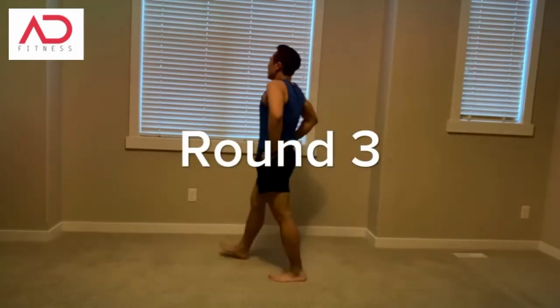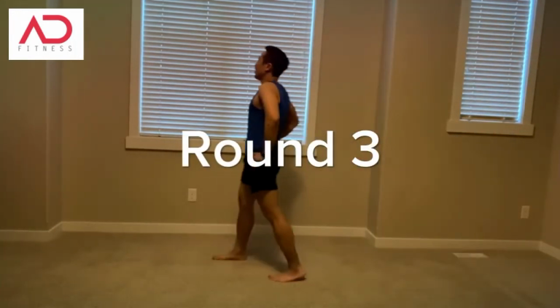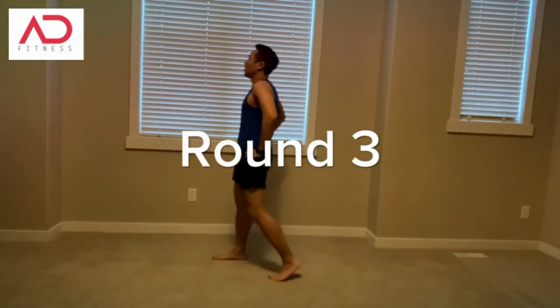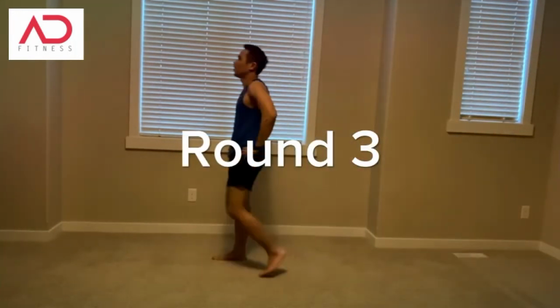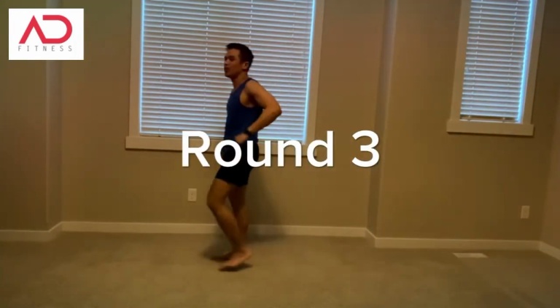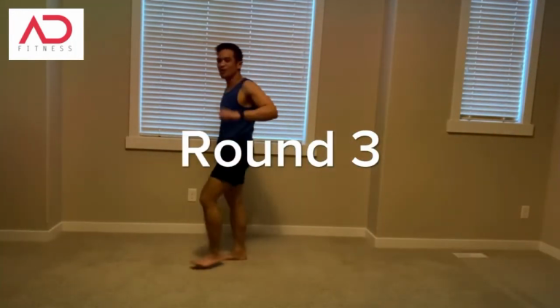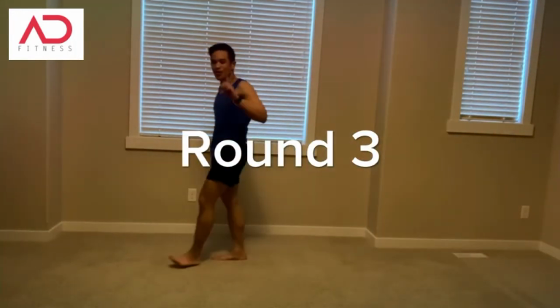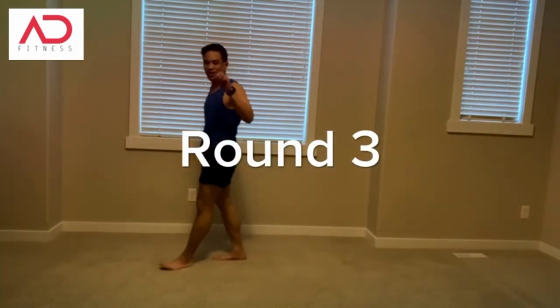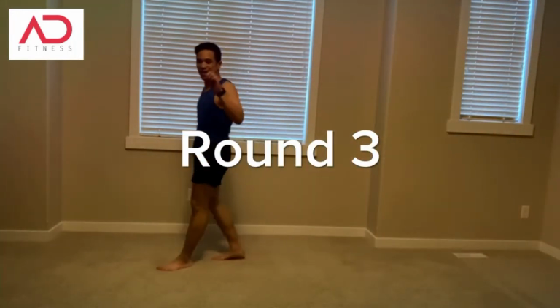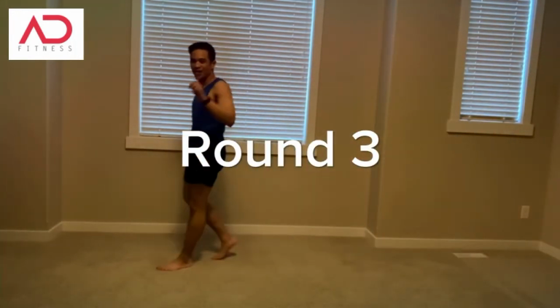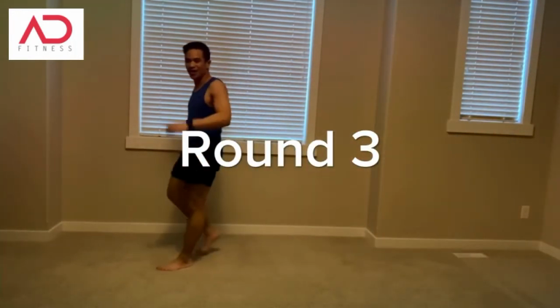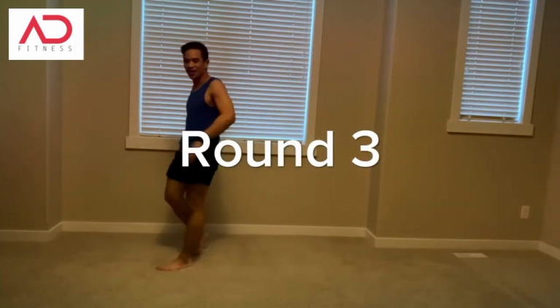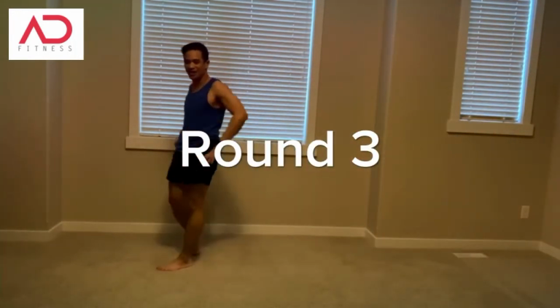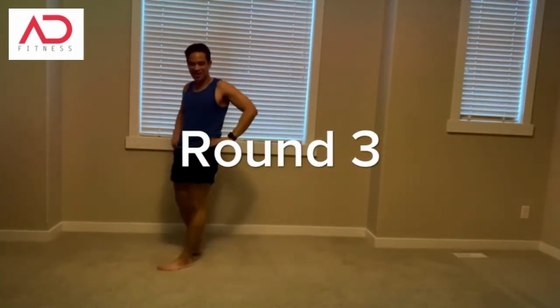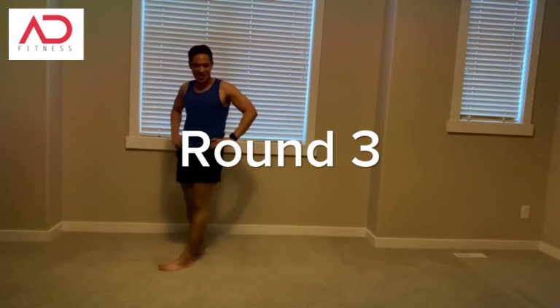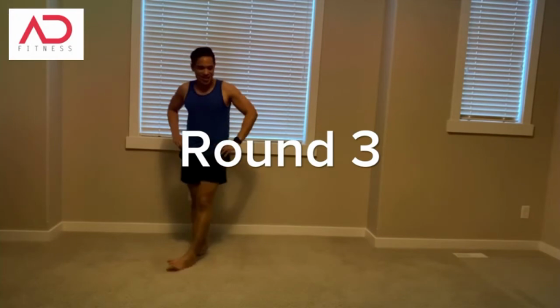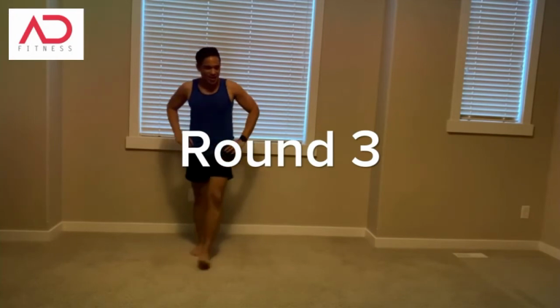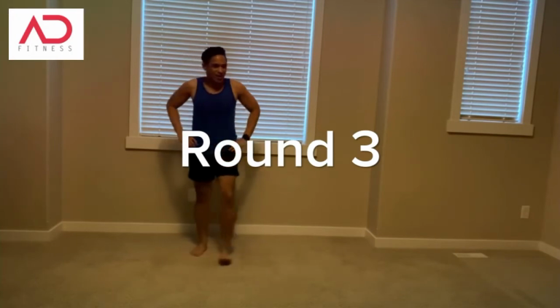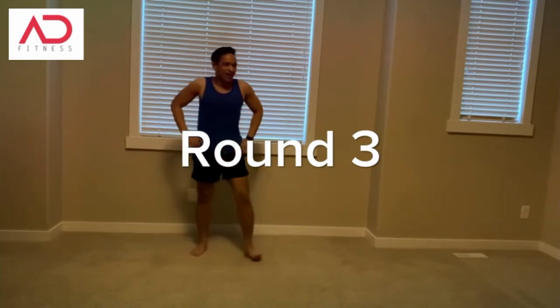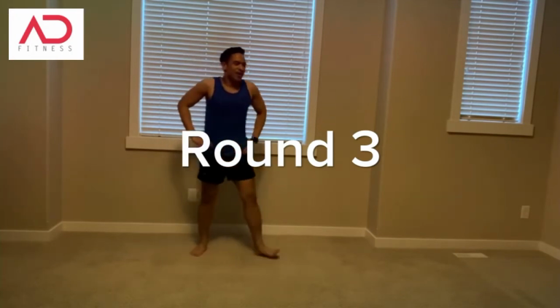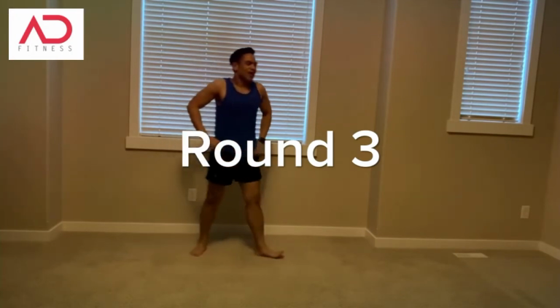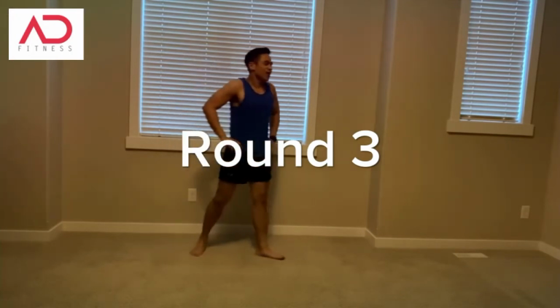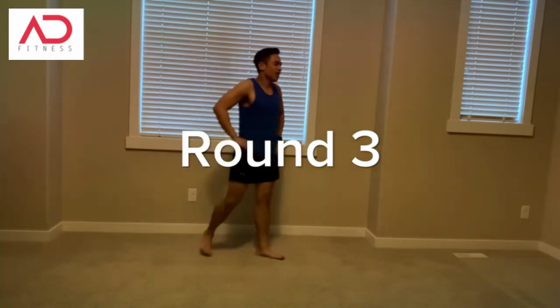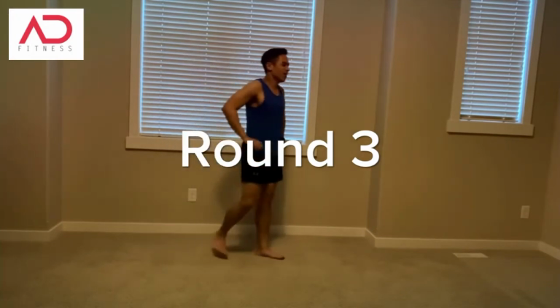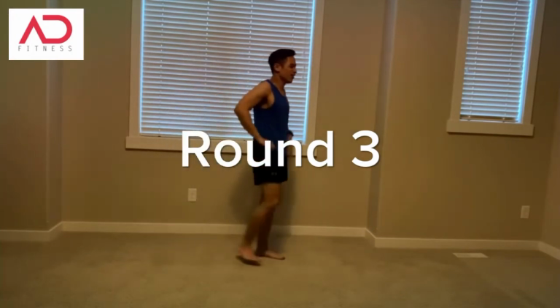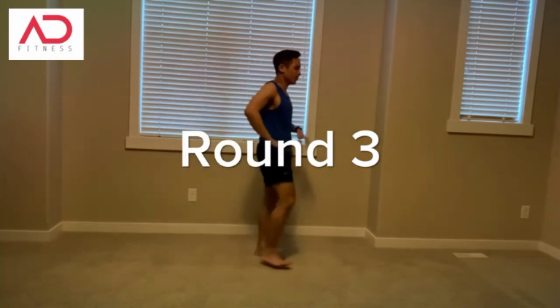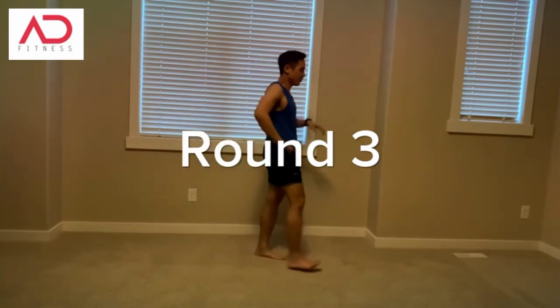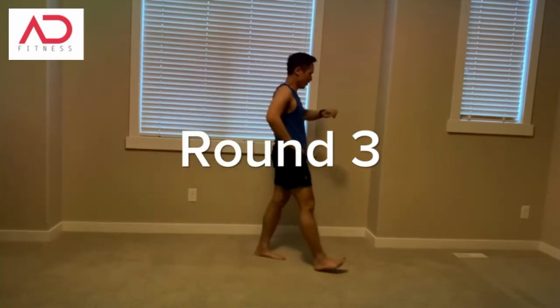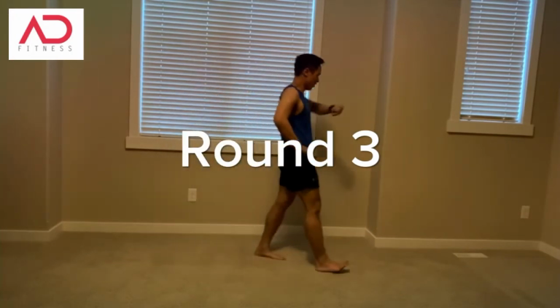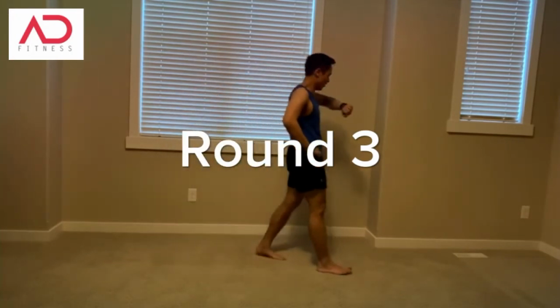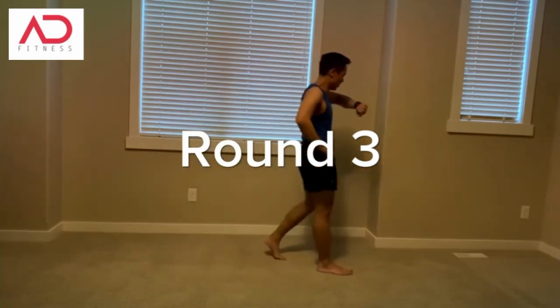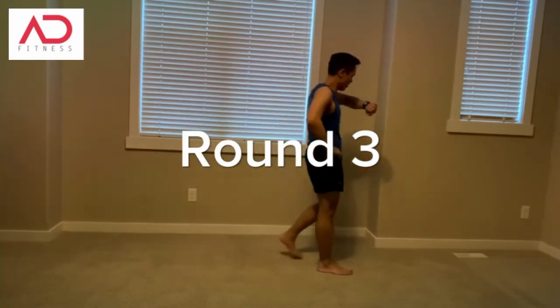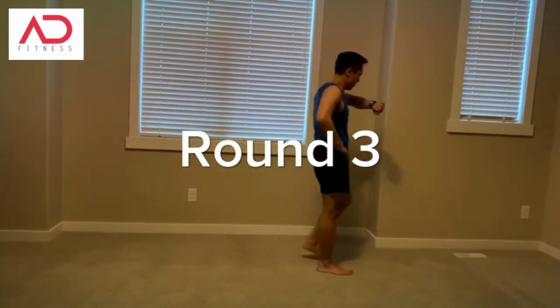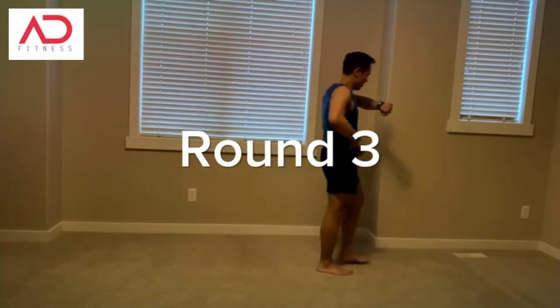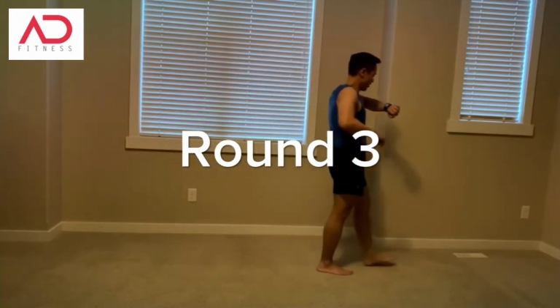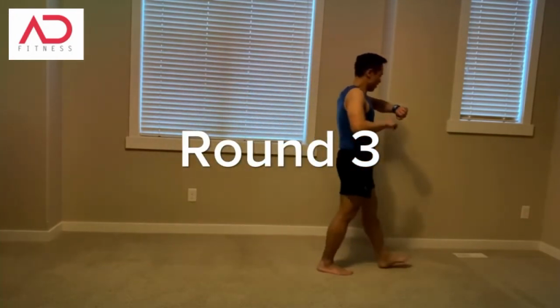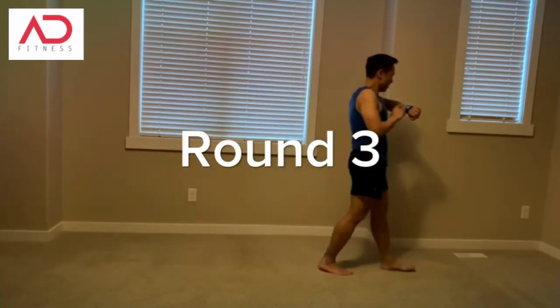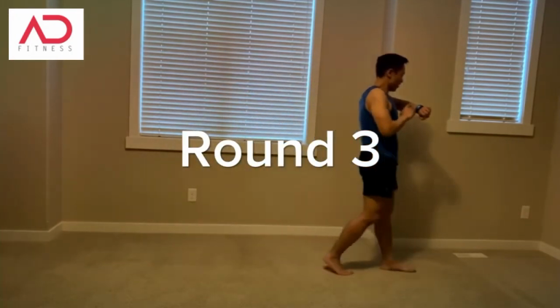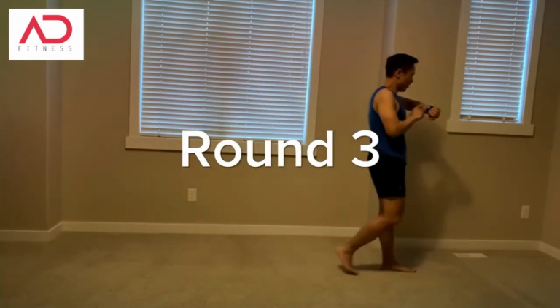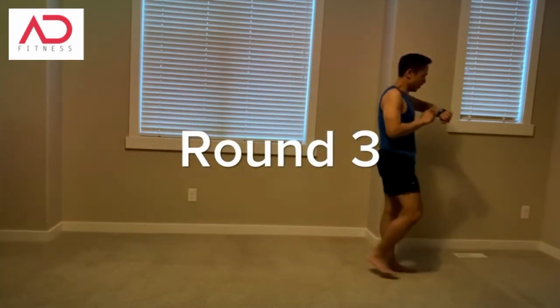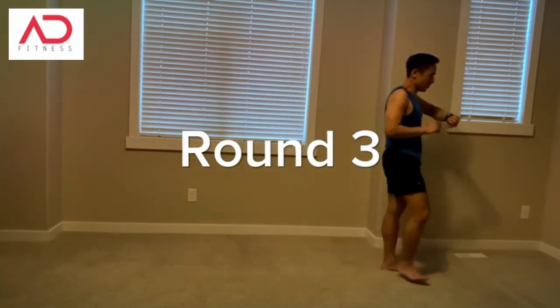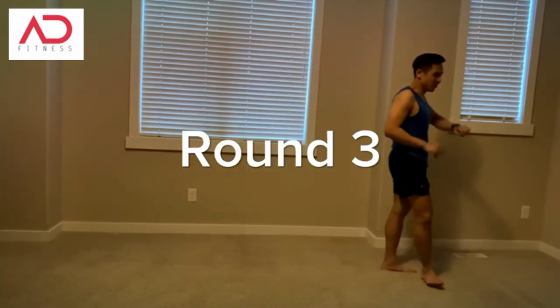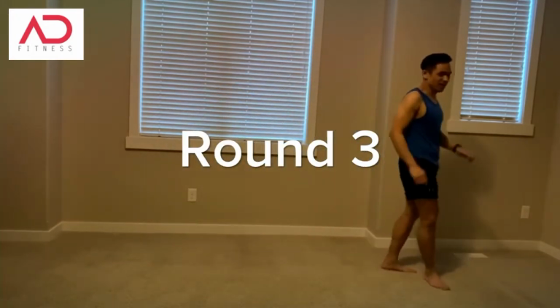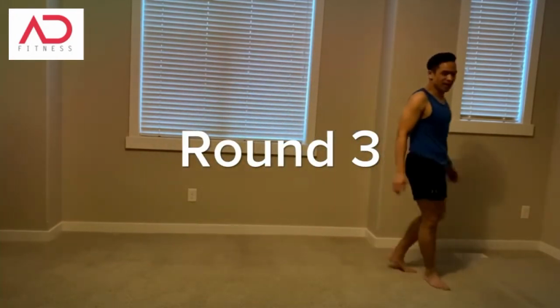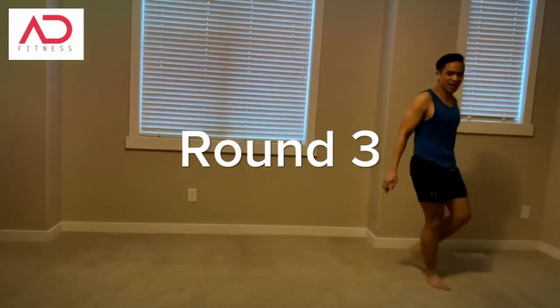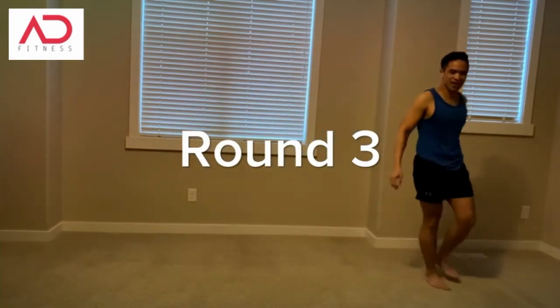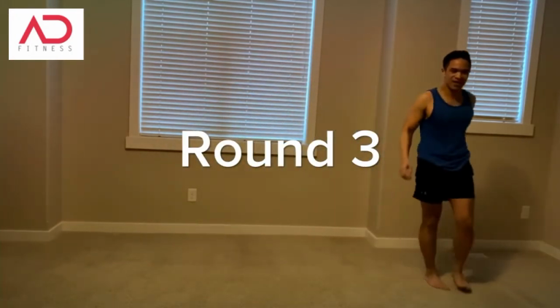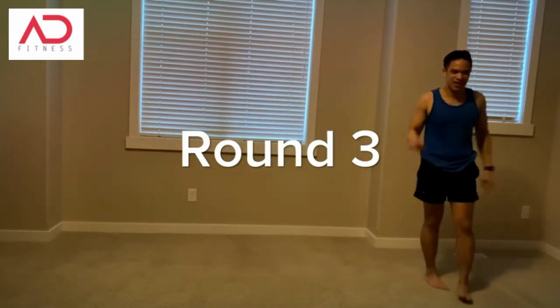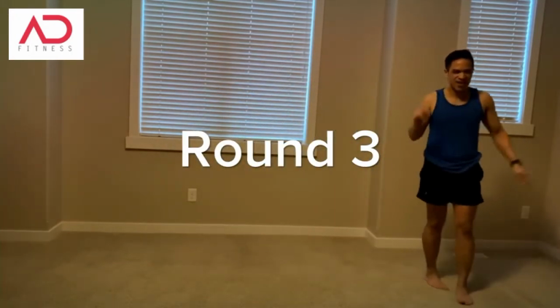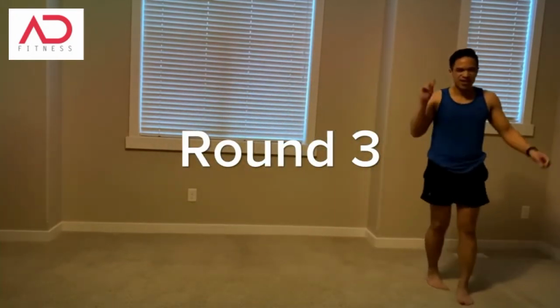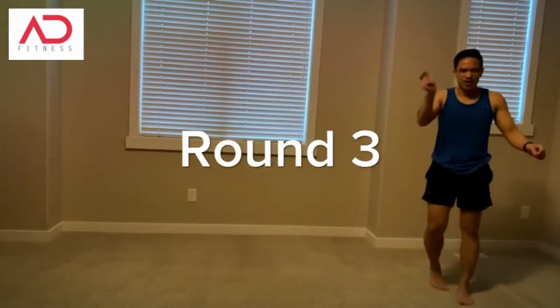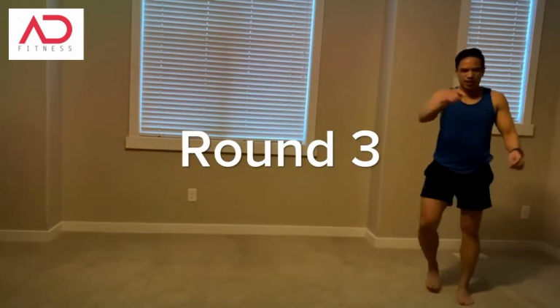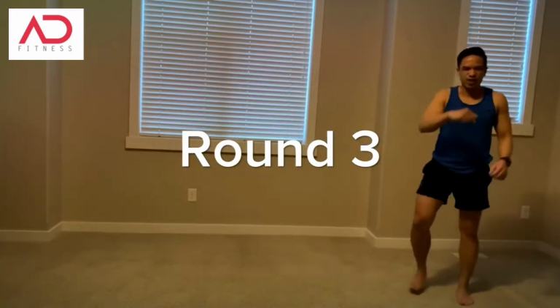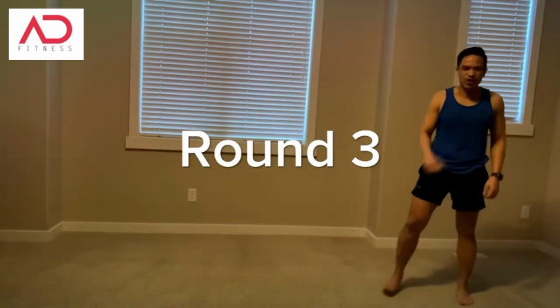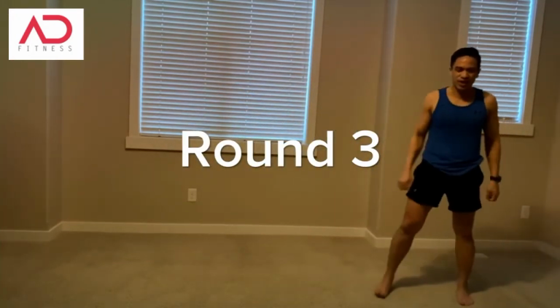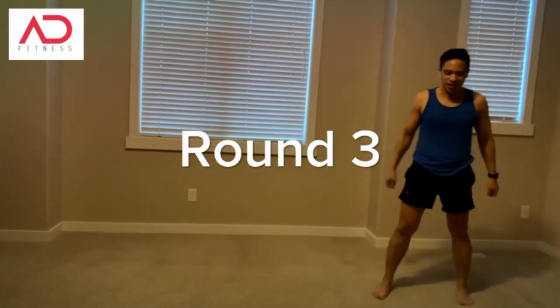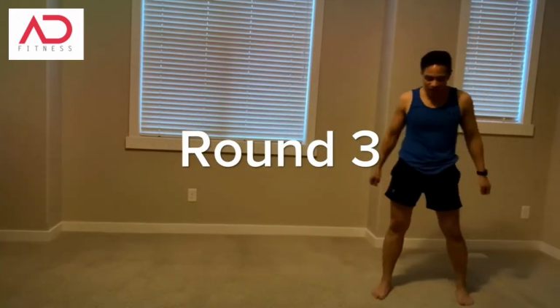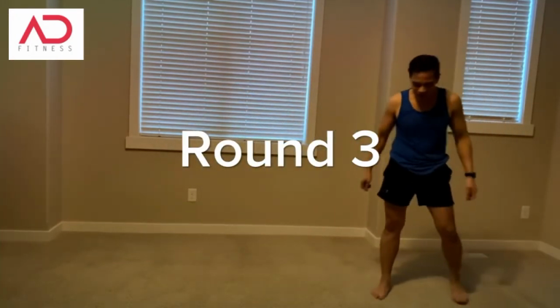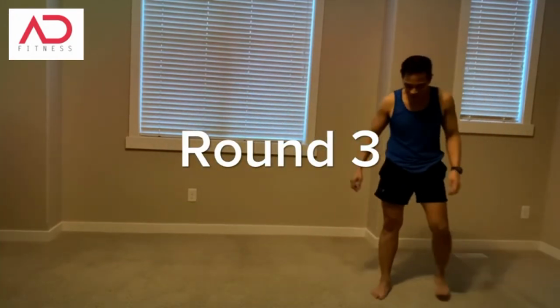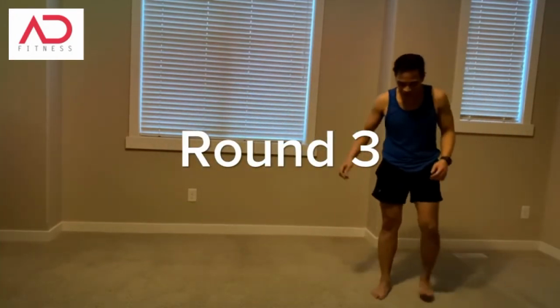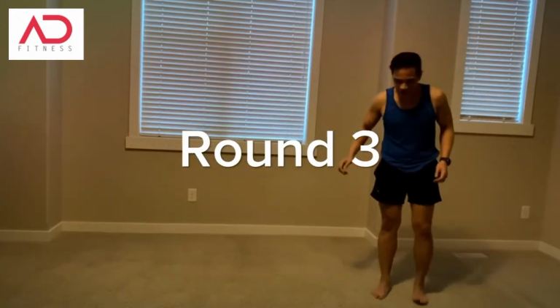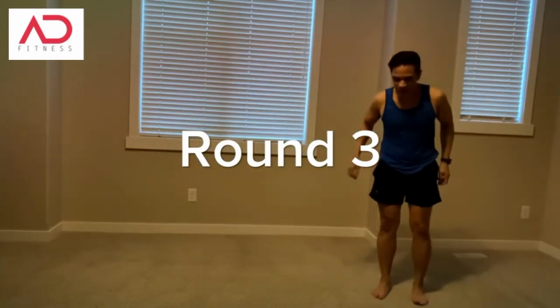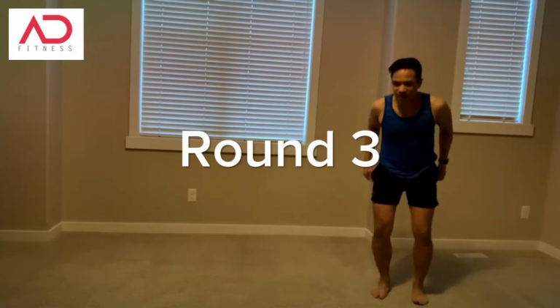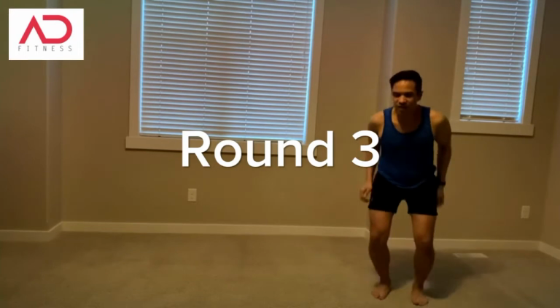One more round, heart rate, let's do this!